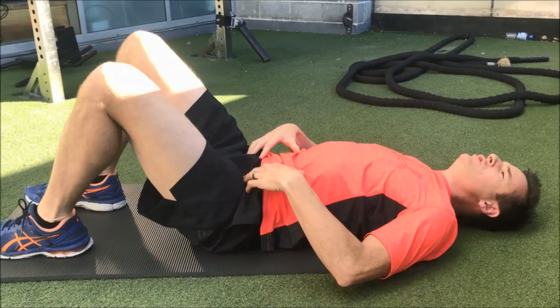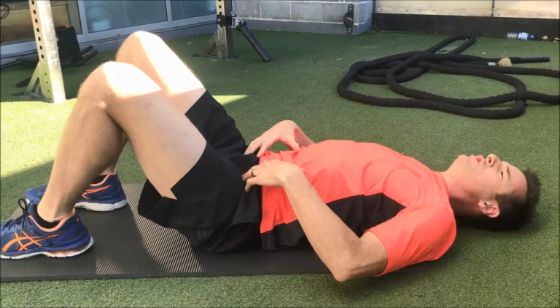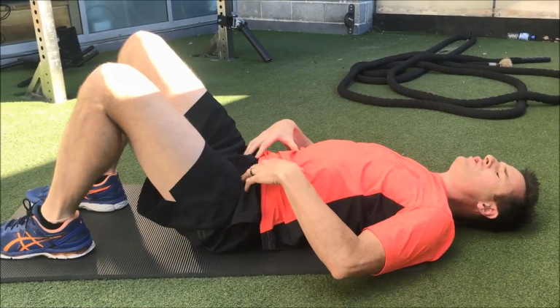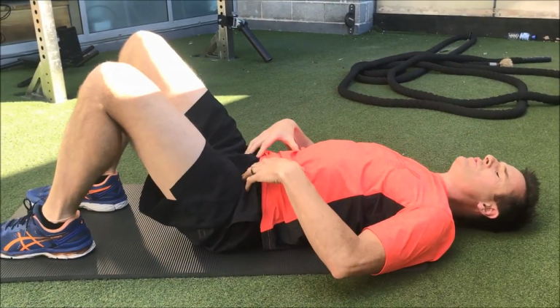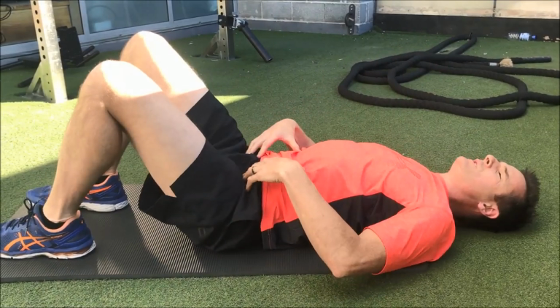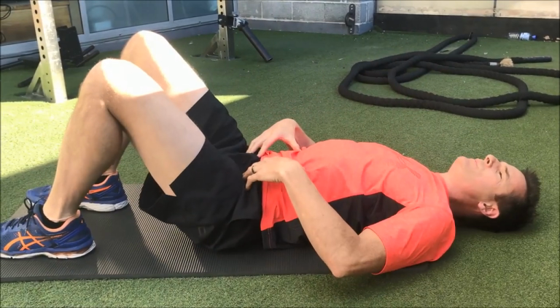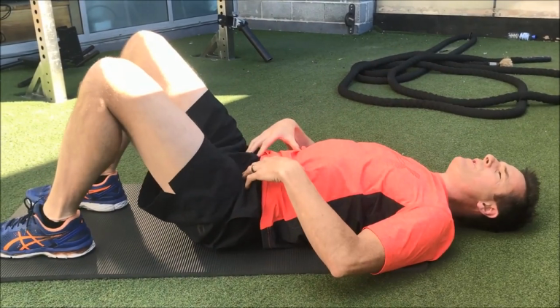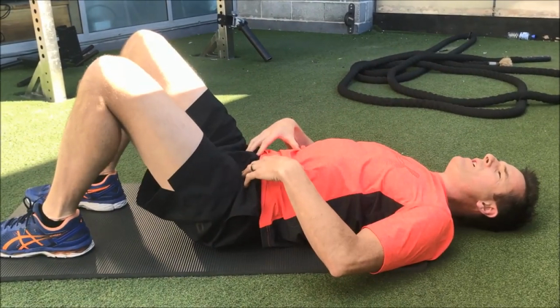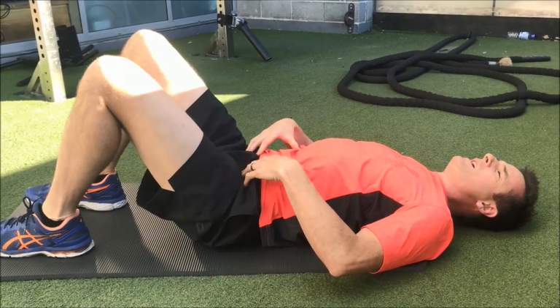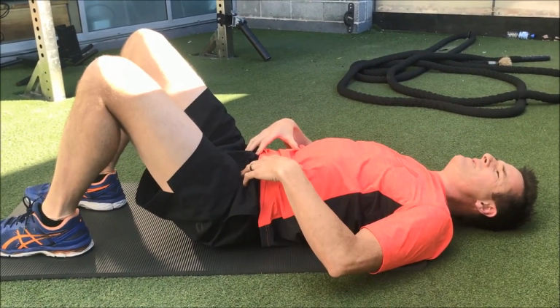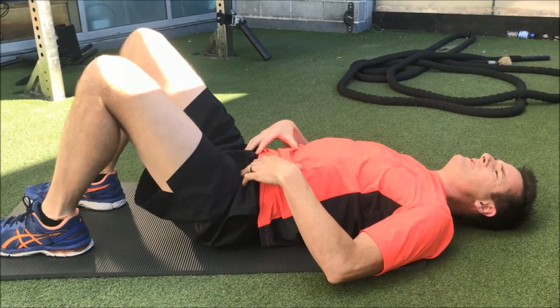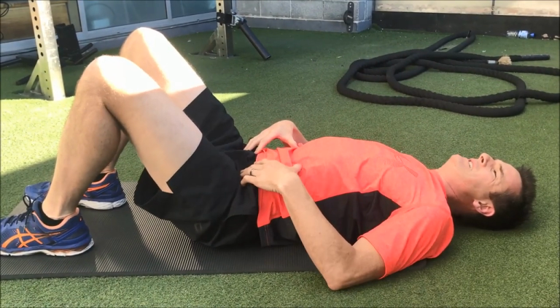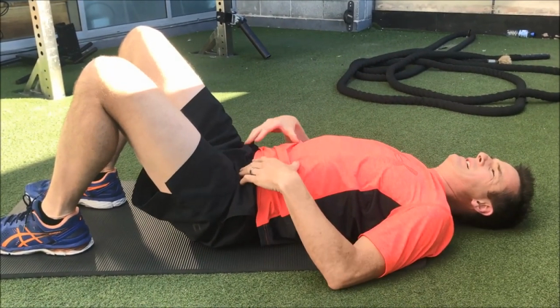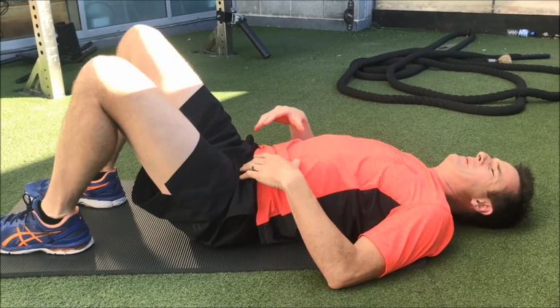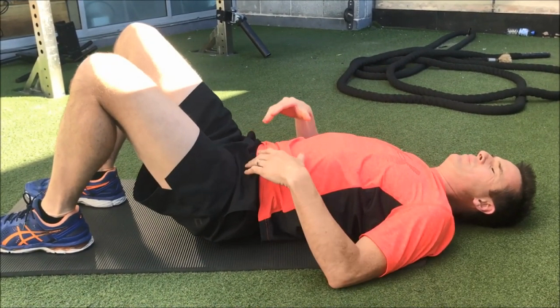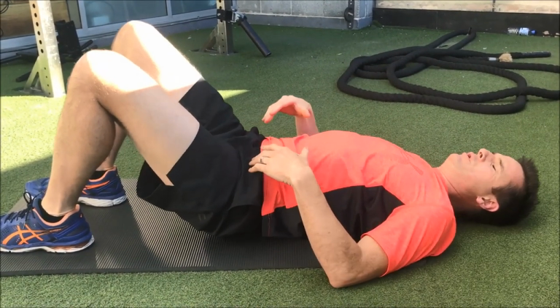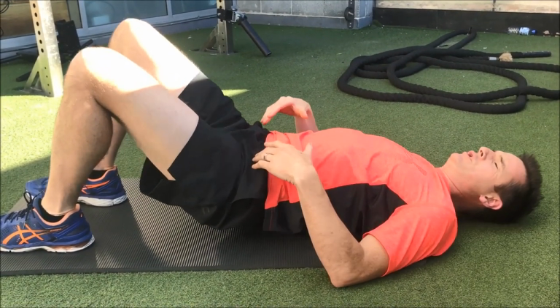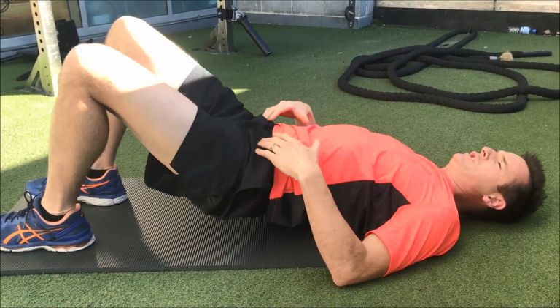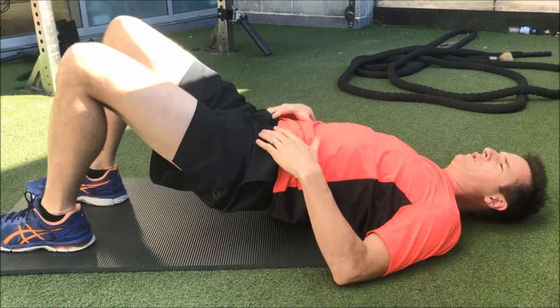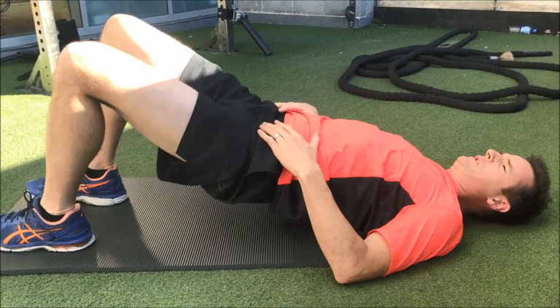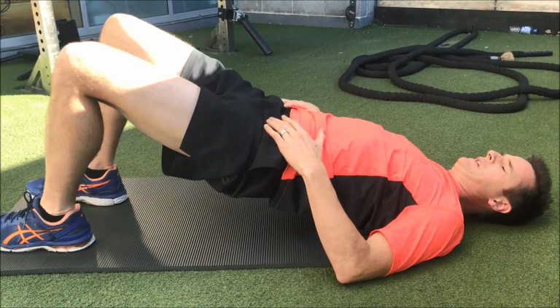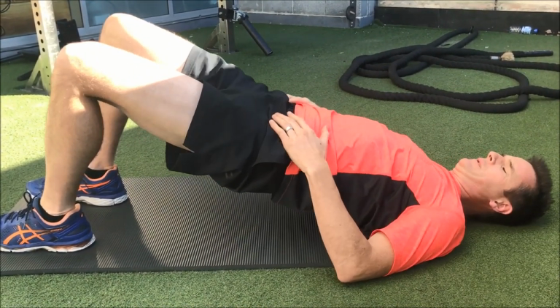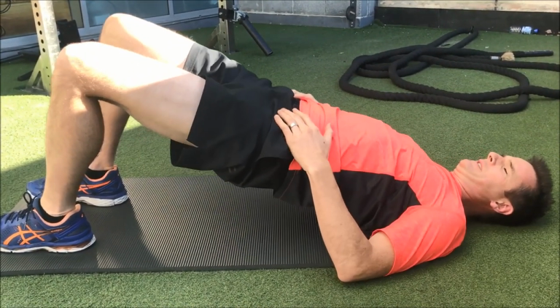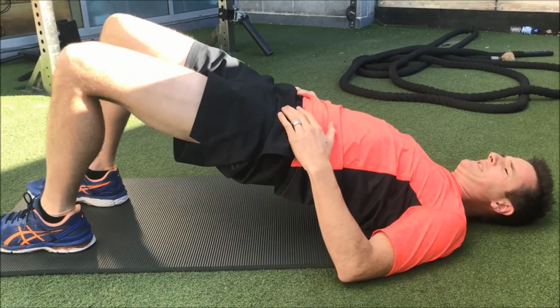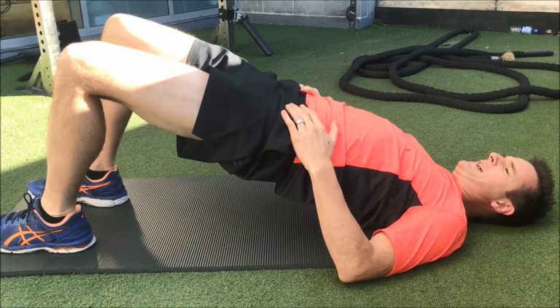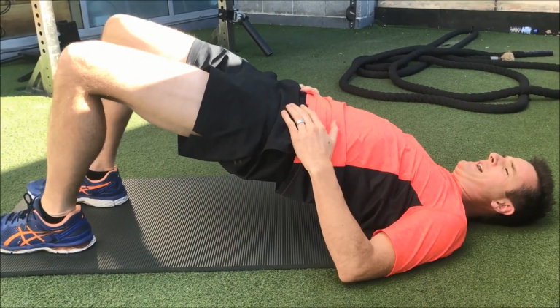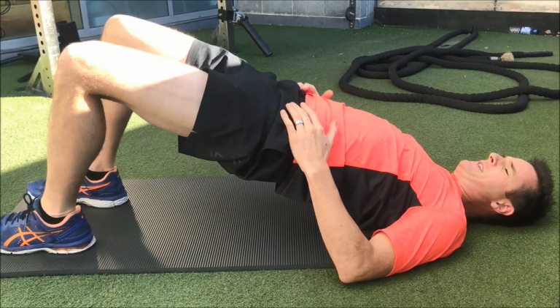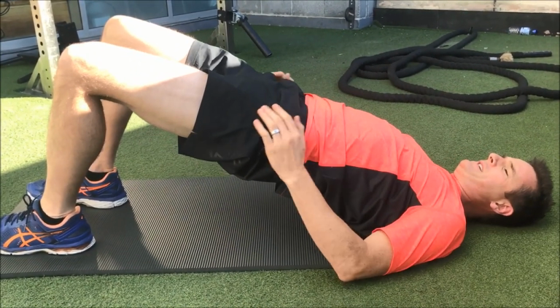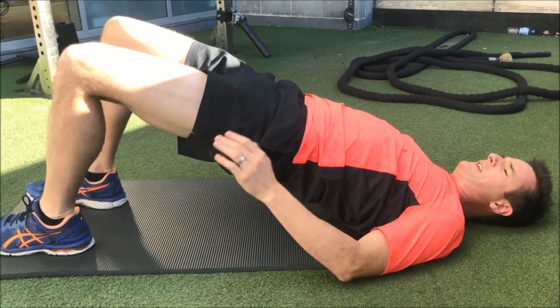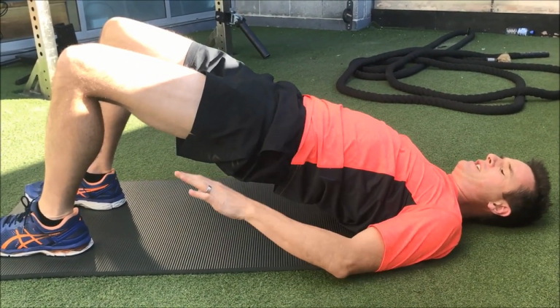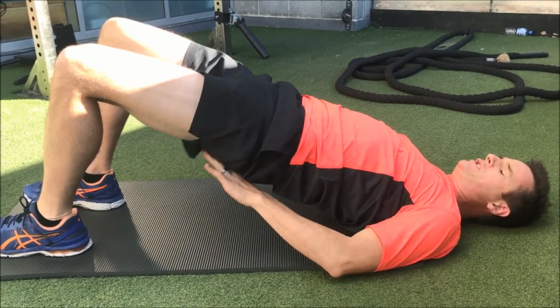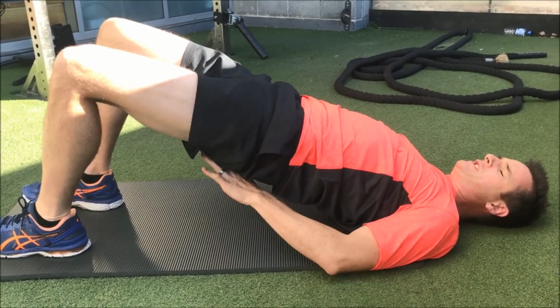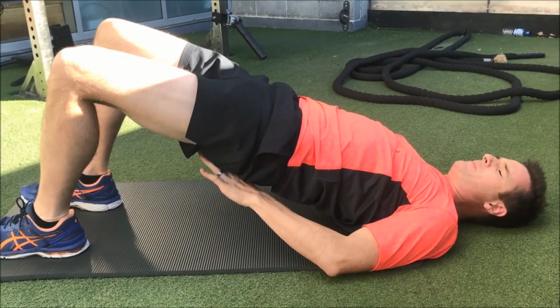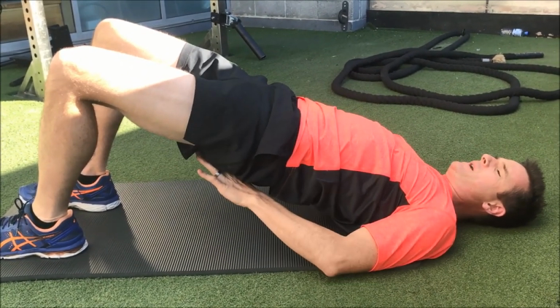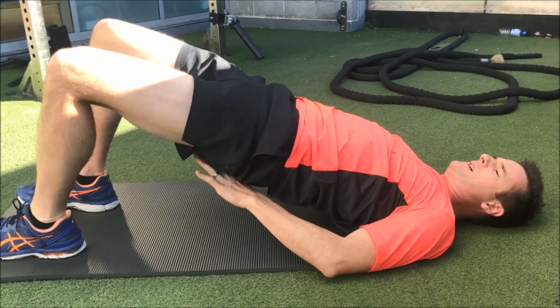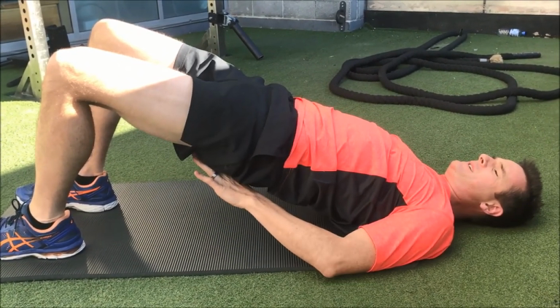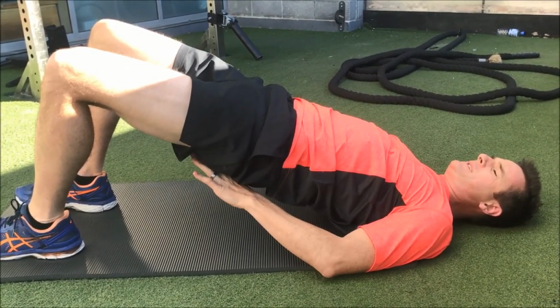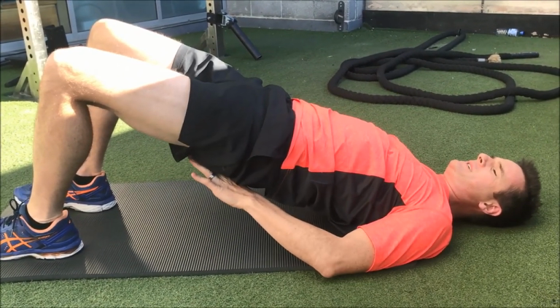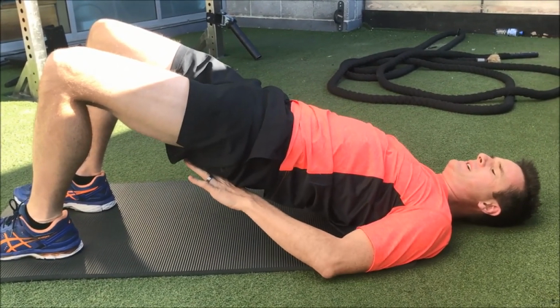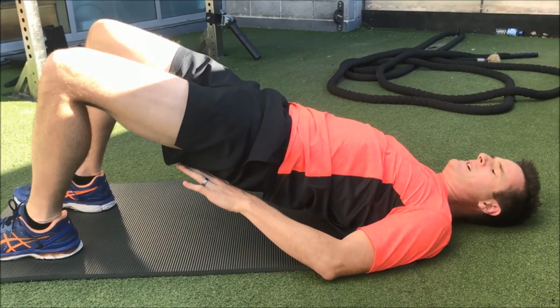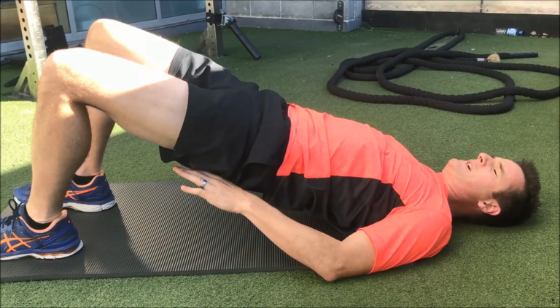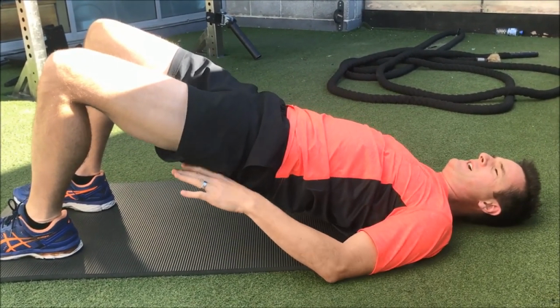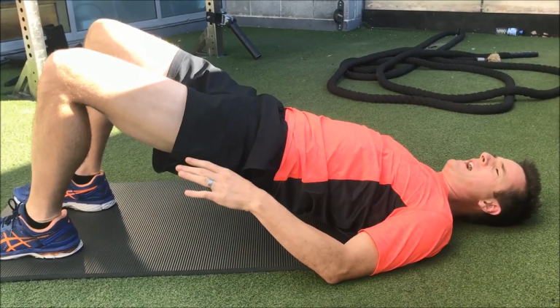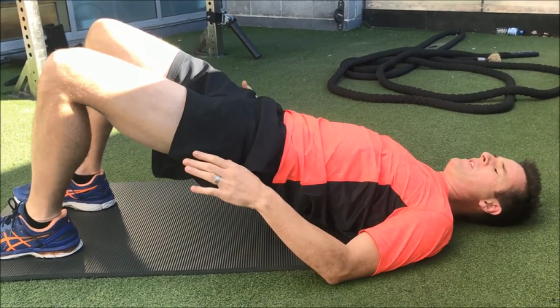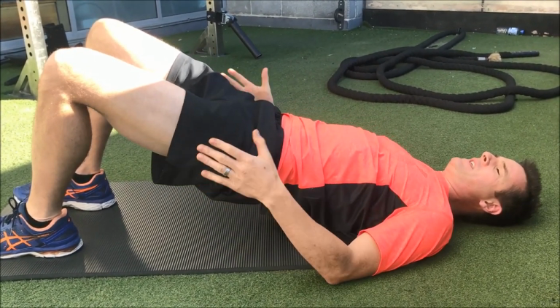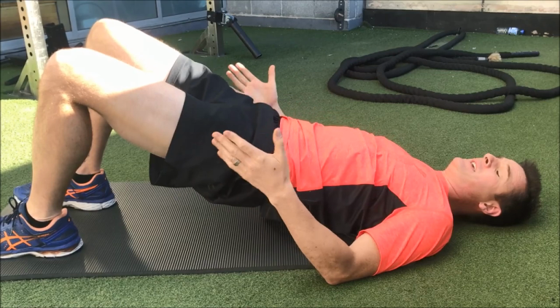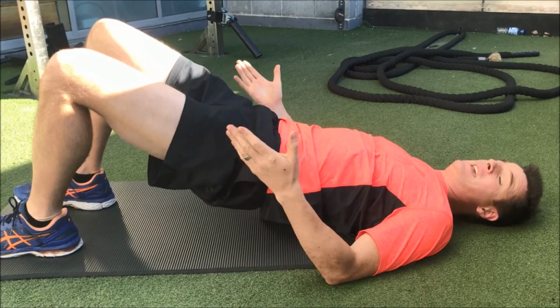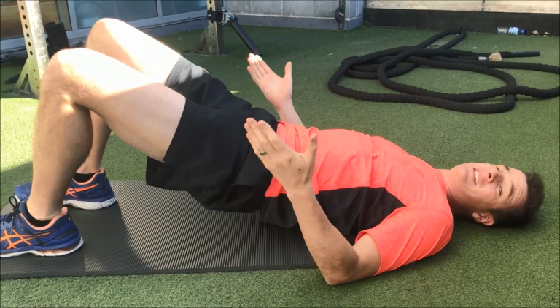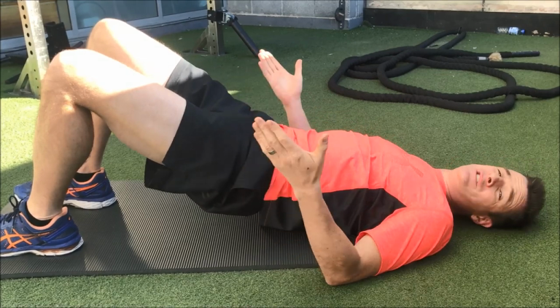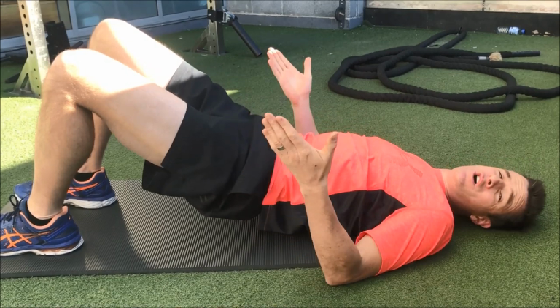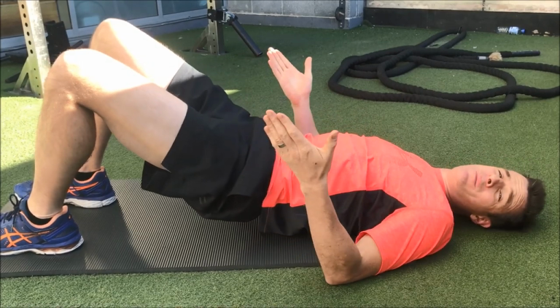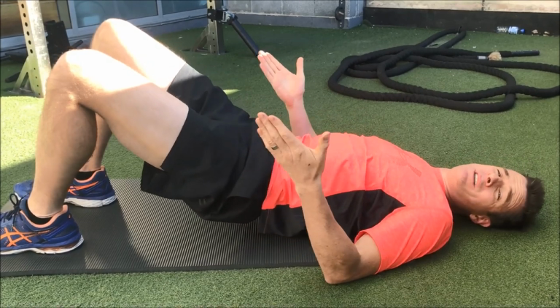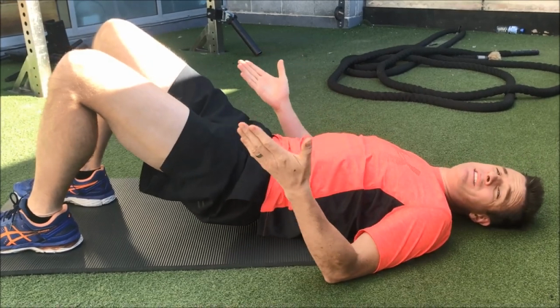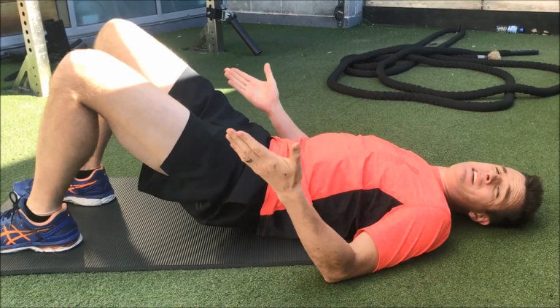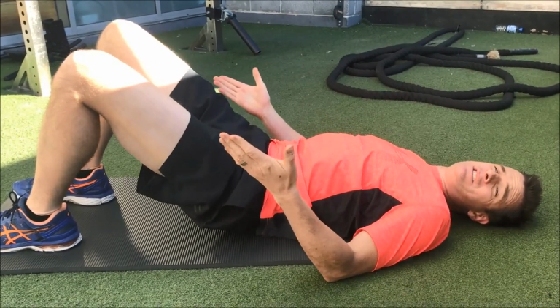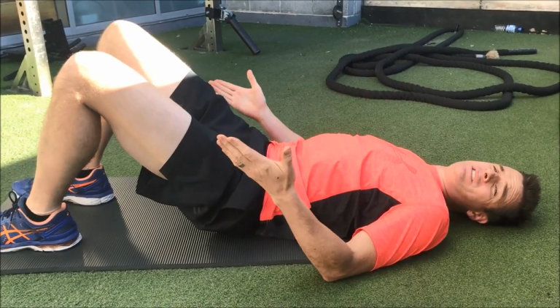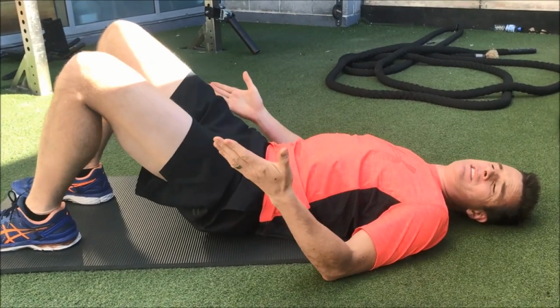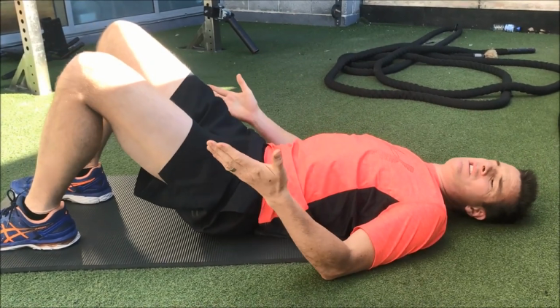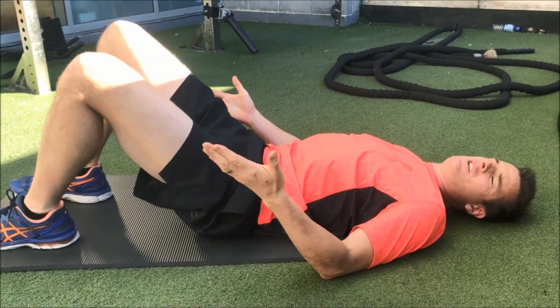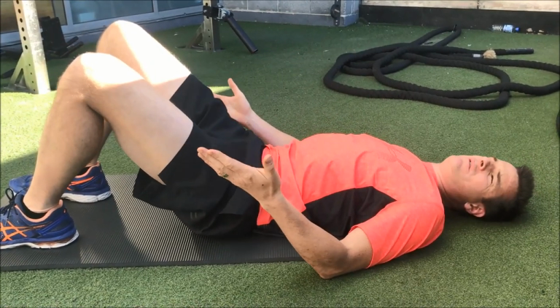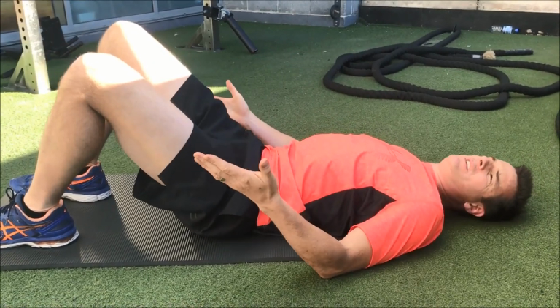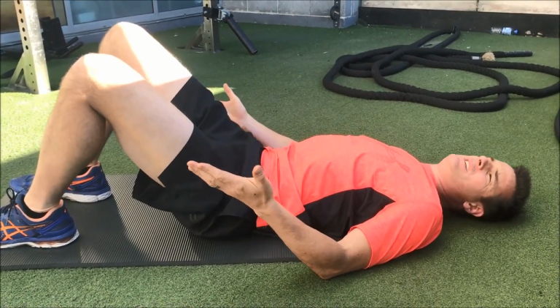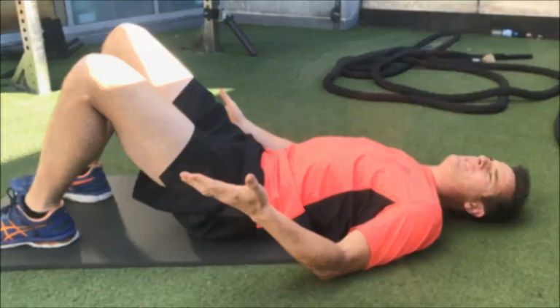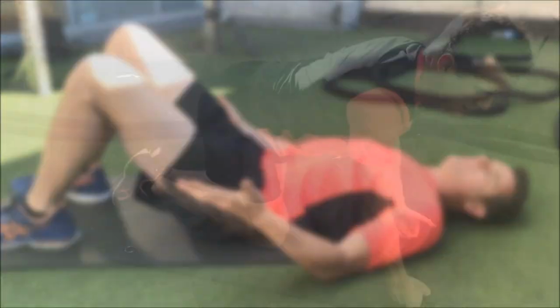Neutral spine, pushing your heels down, clenching your buttocks, and then time under tension — slowly releasing.